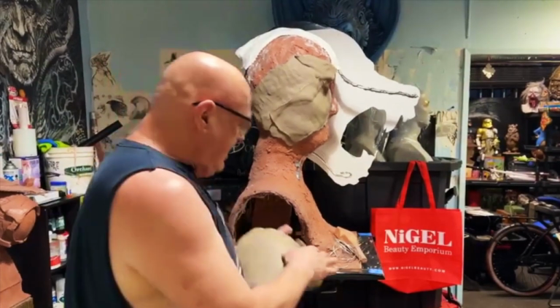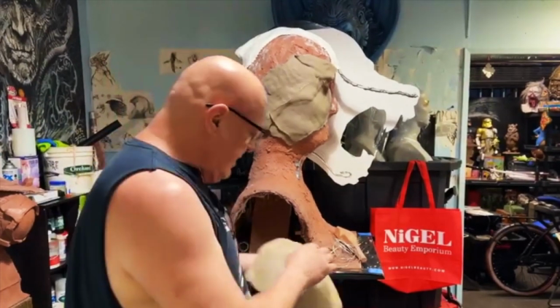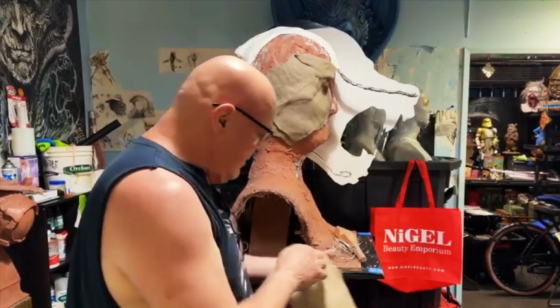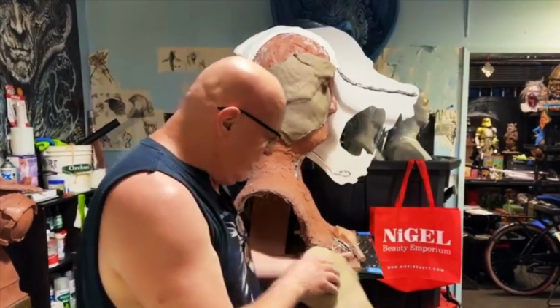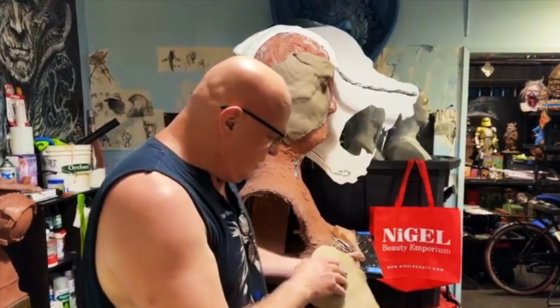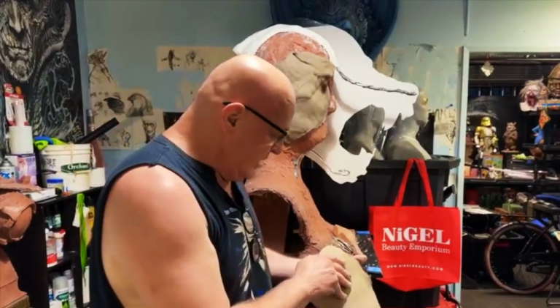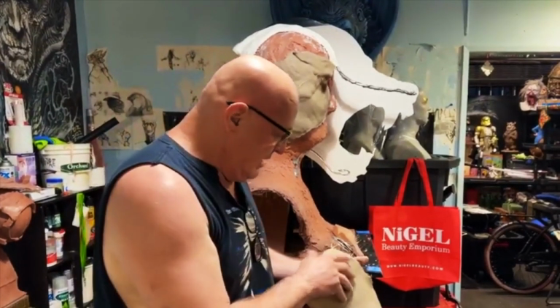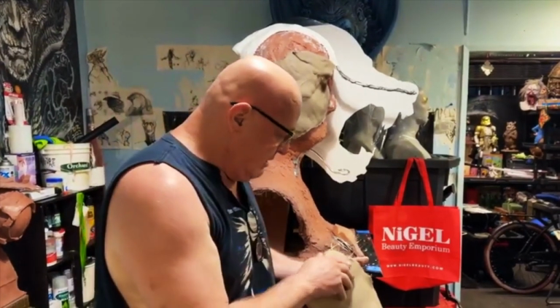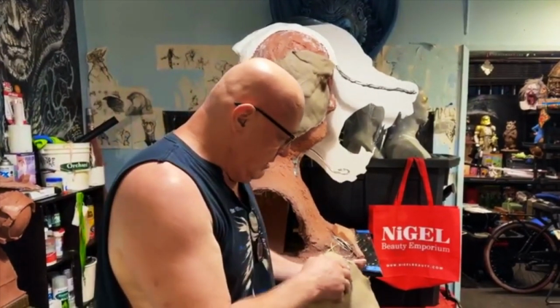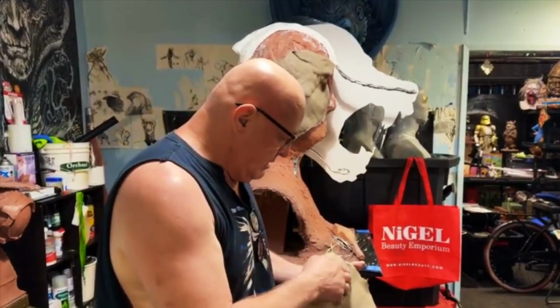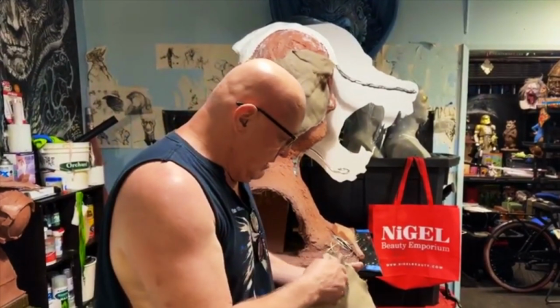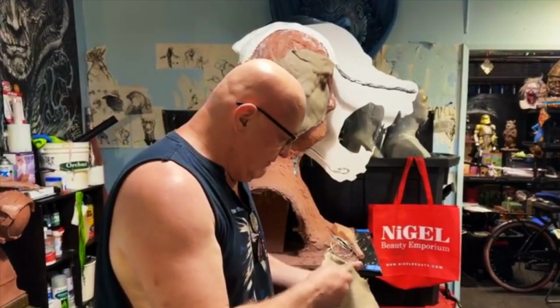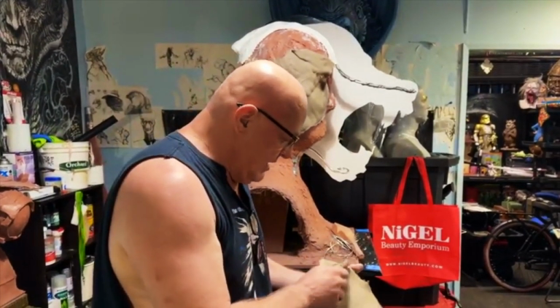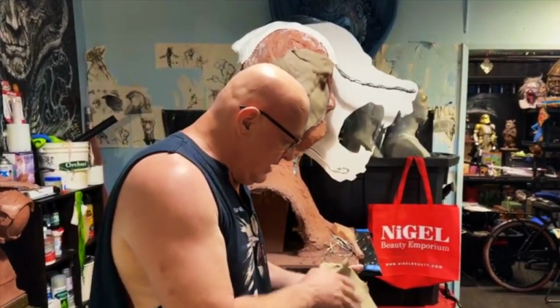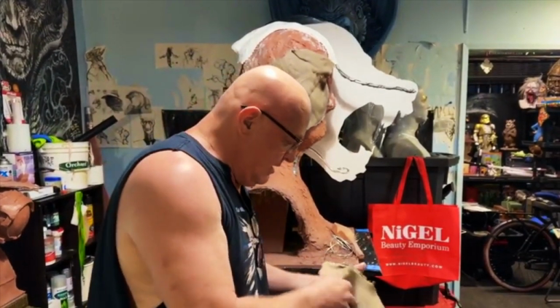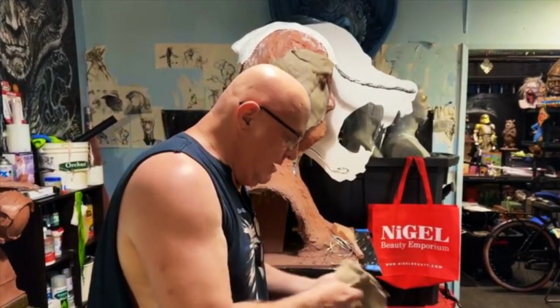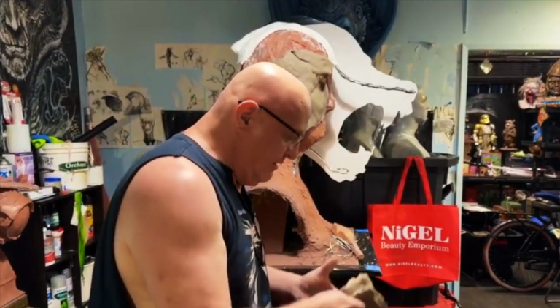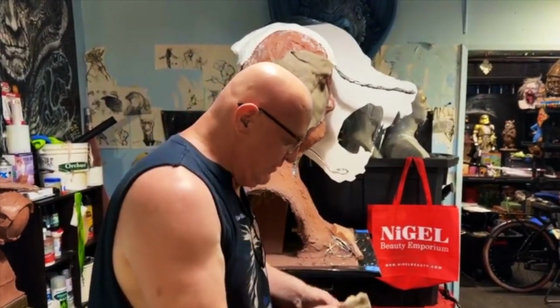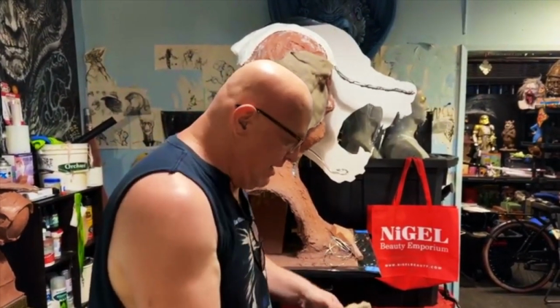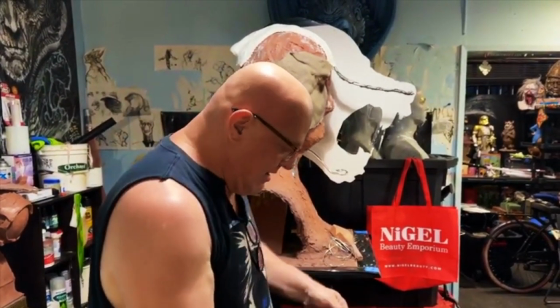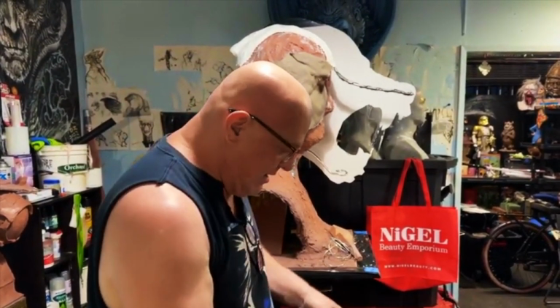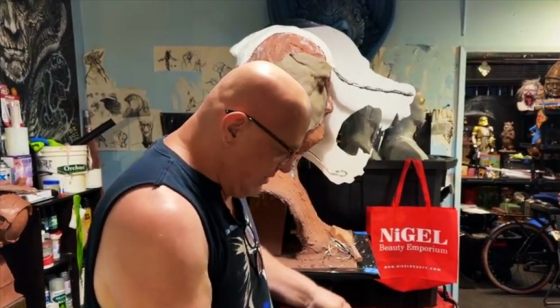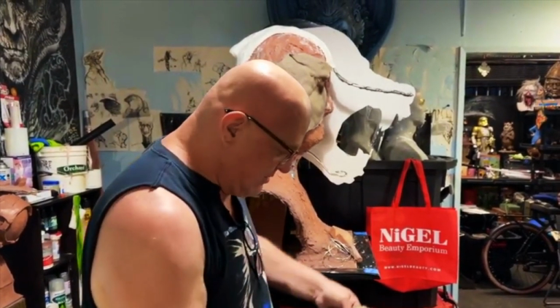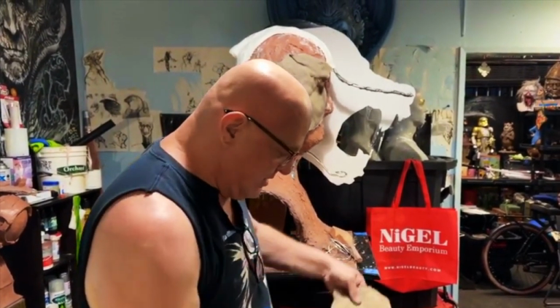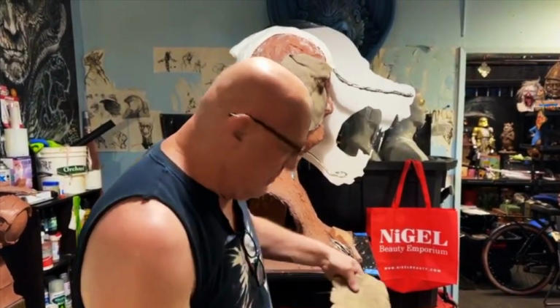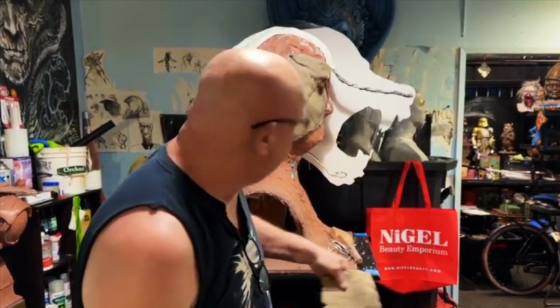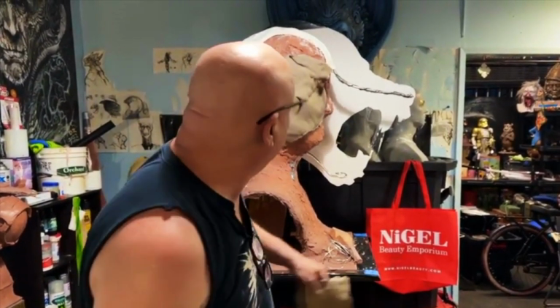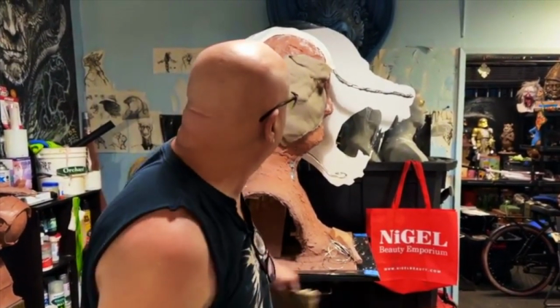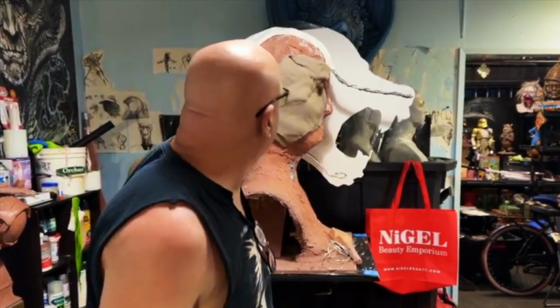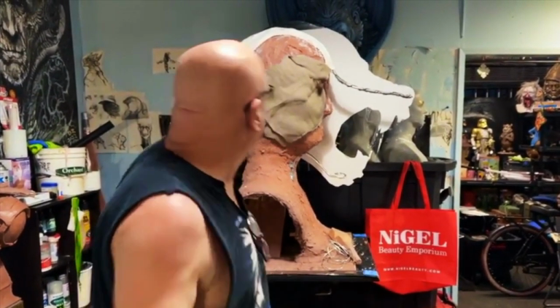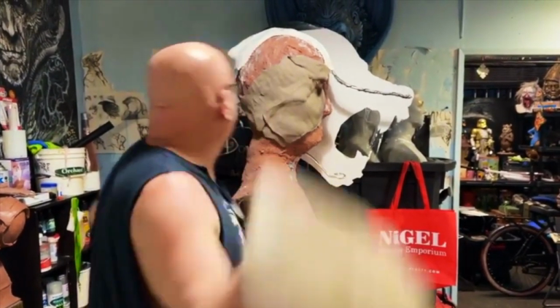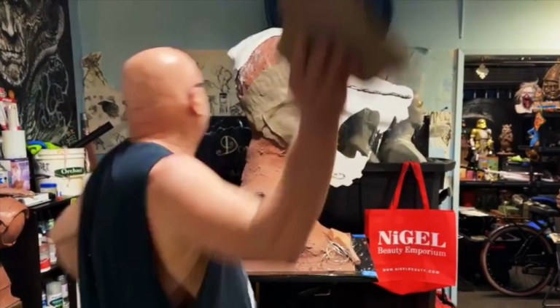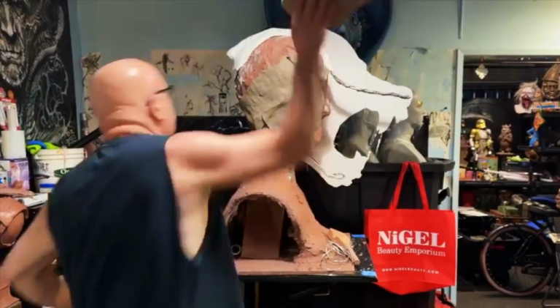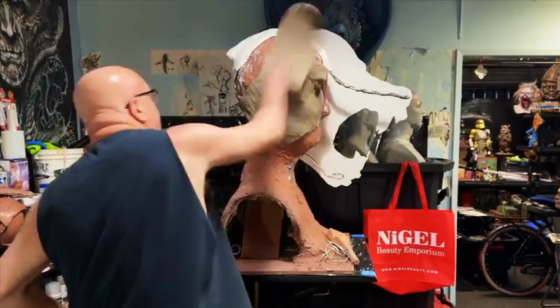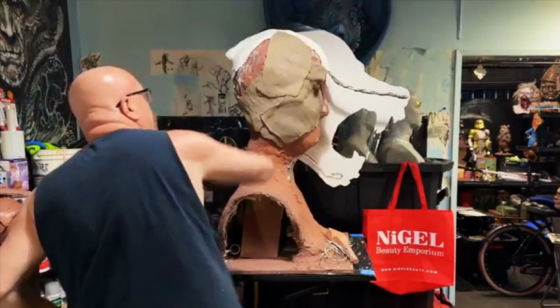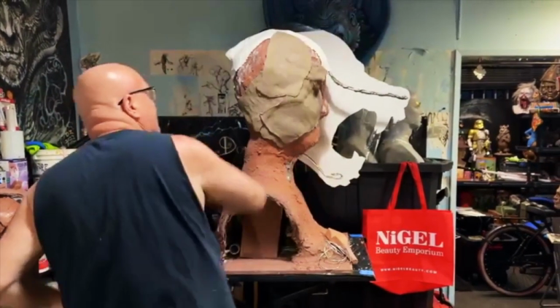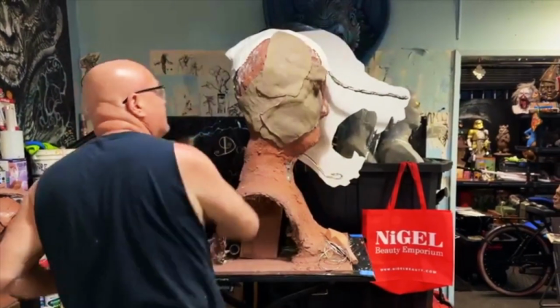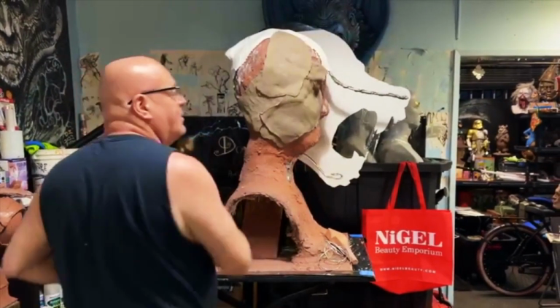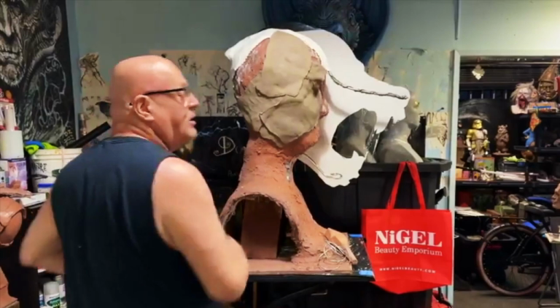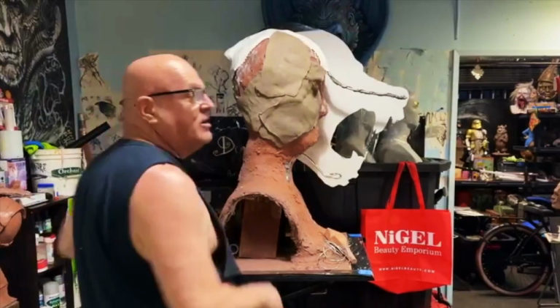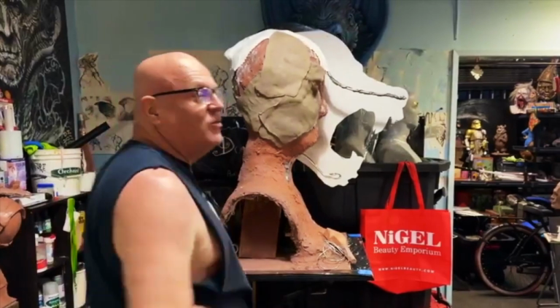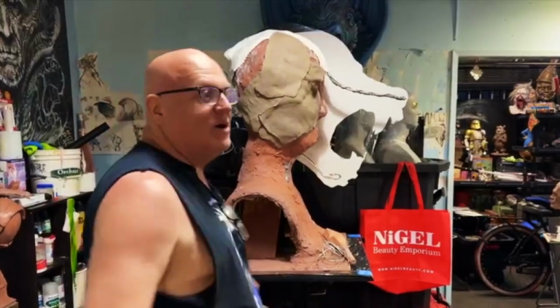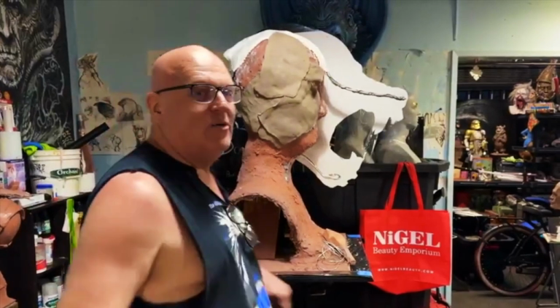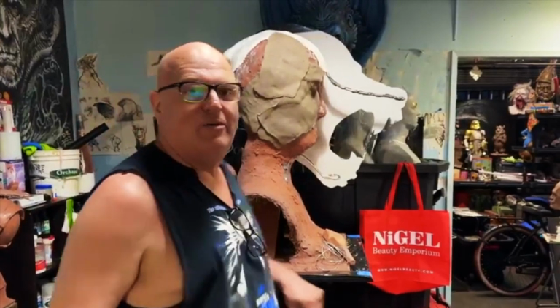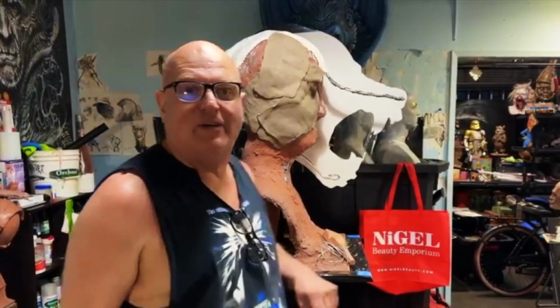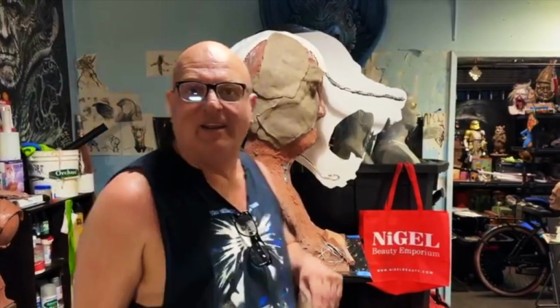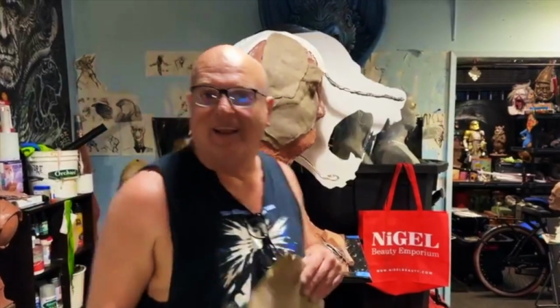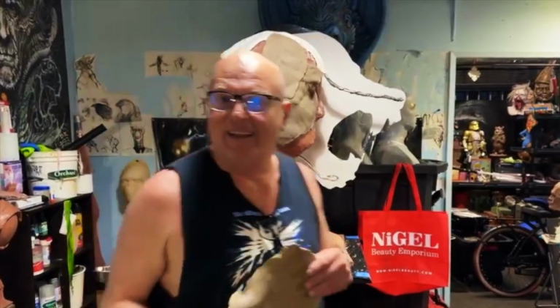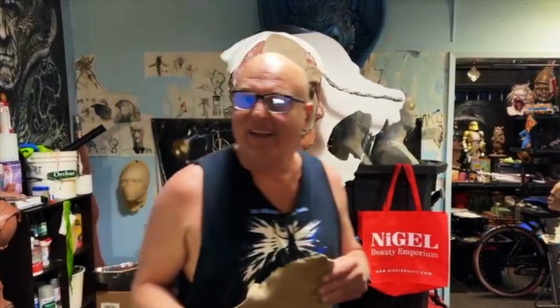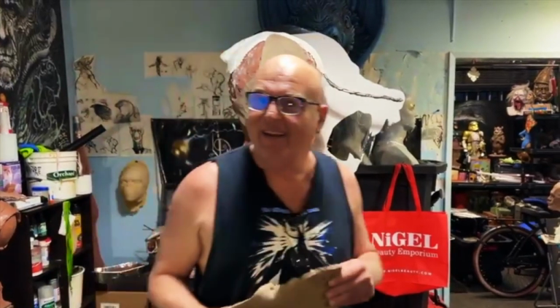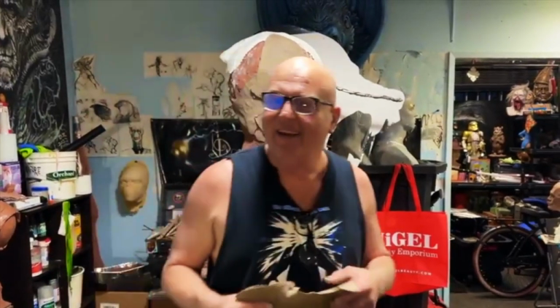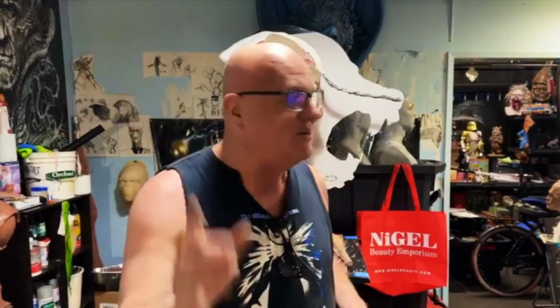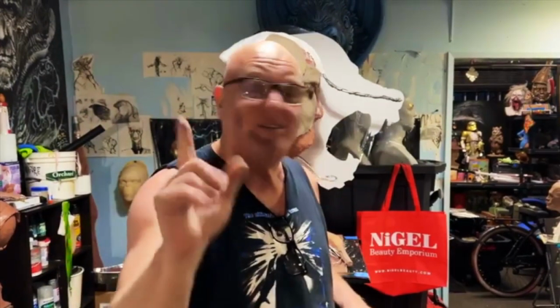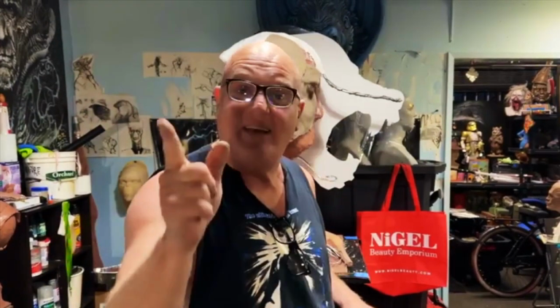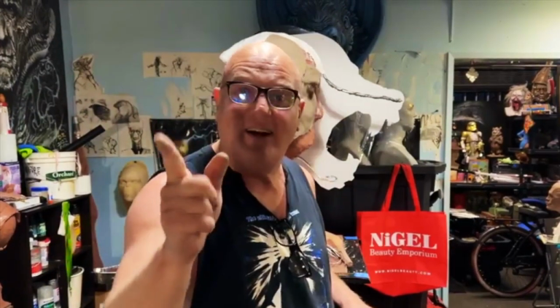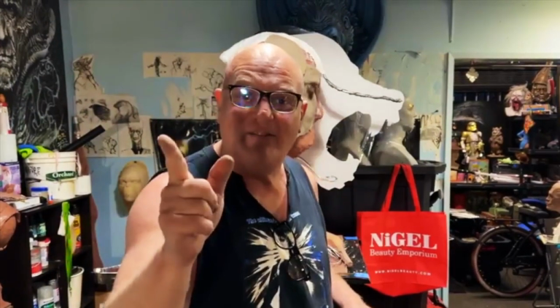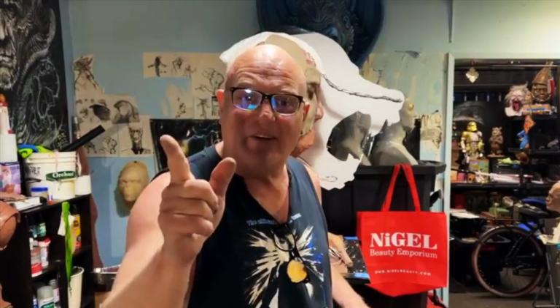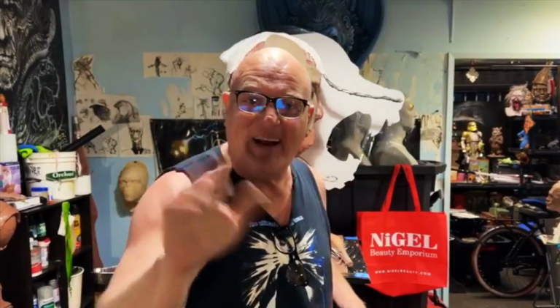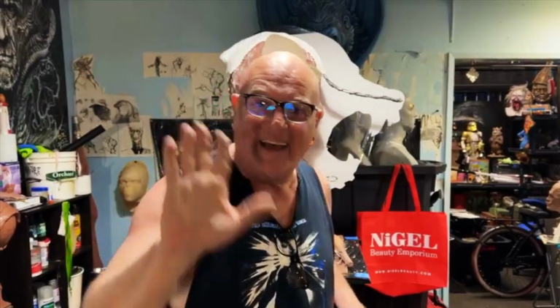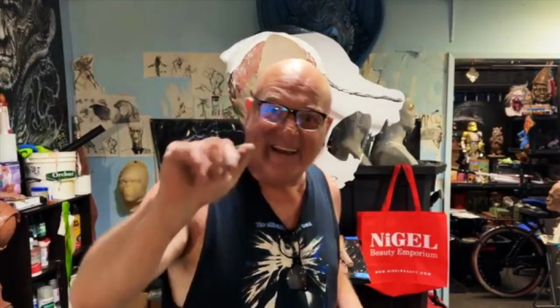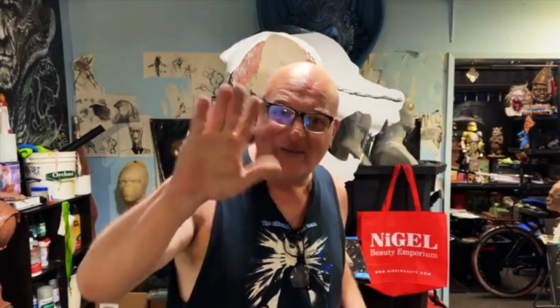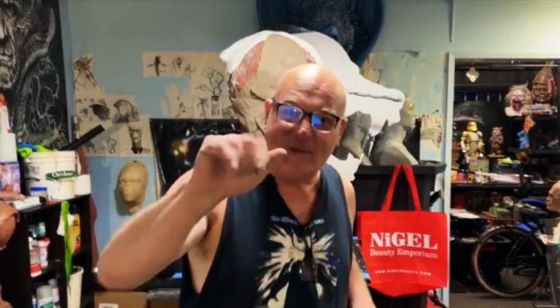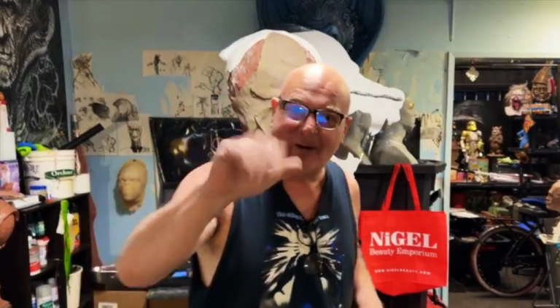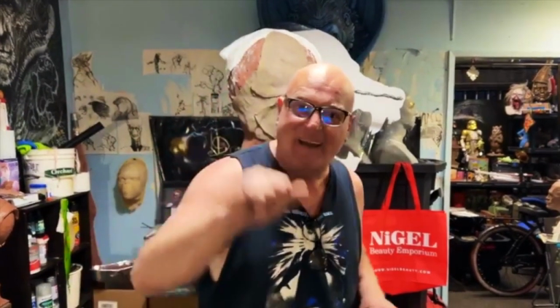And this thing, if I get enough time, is going to be Rick Baker's American Werewolf in London. We'll see you on Friday. Bye-bye.